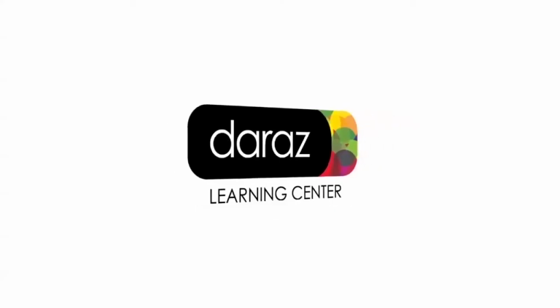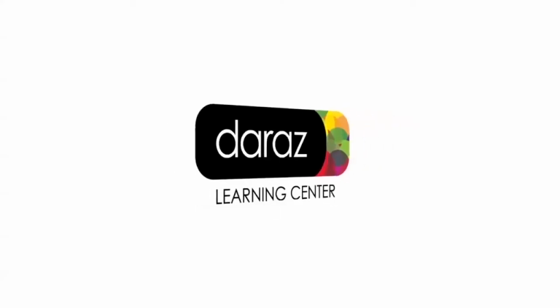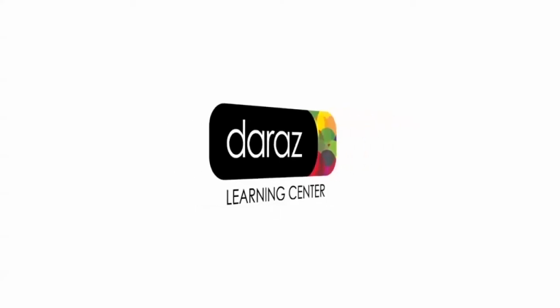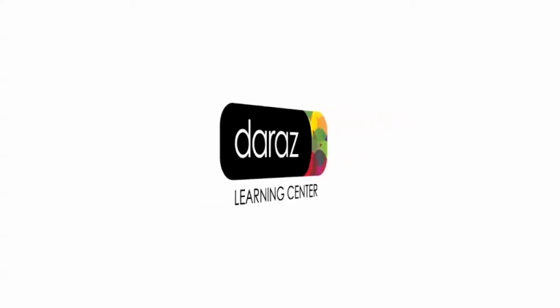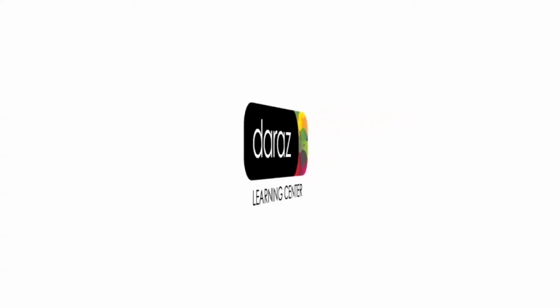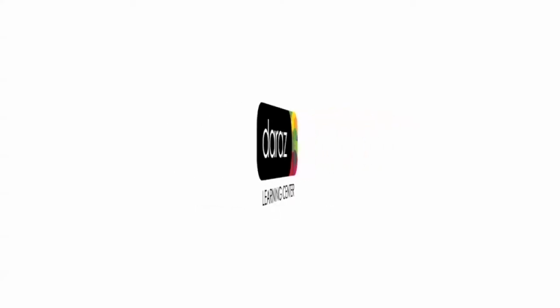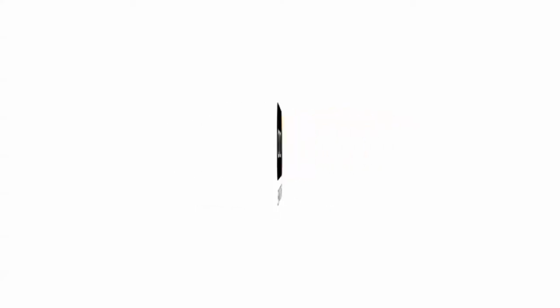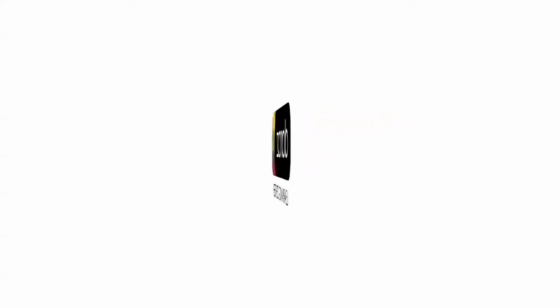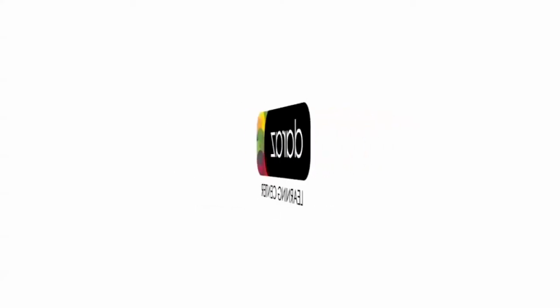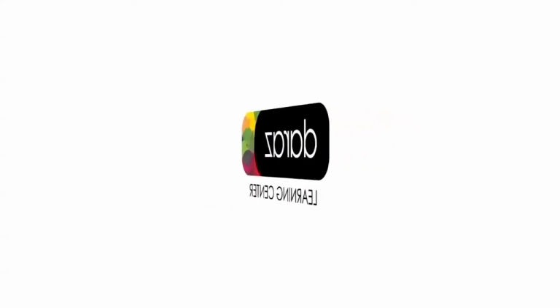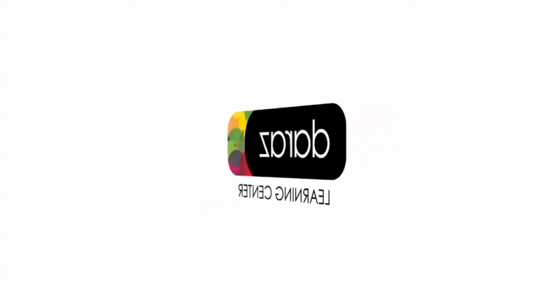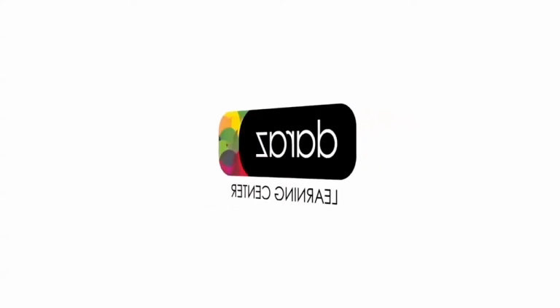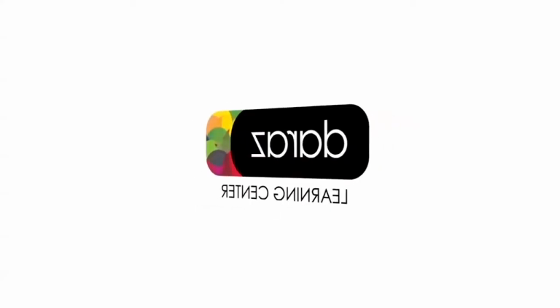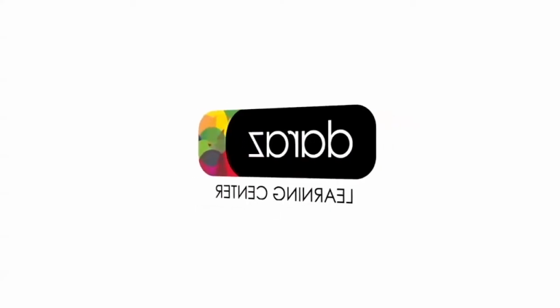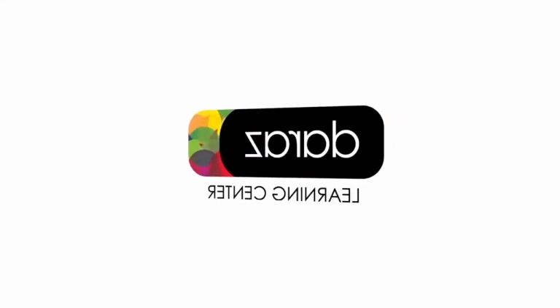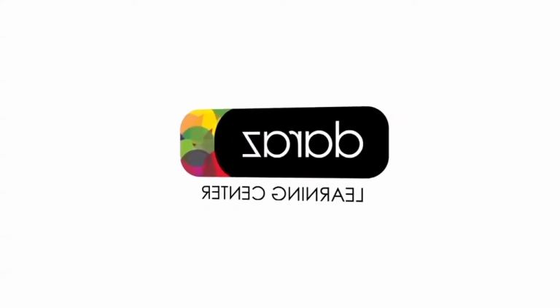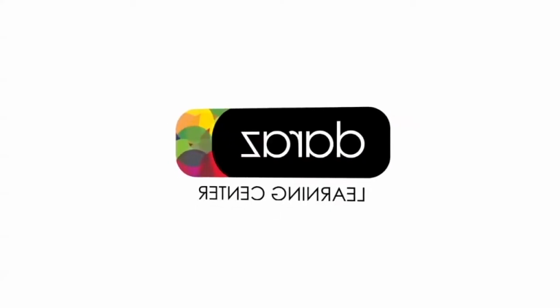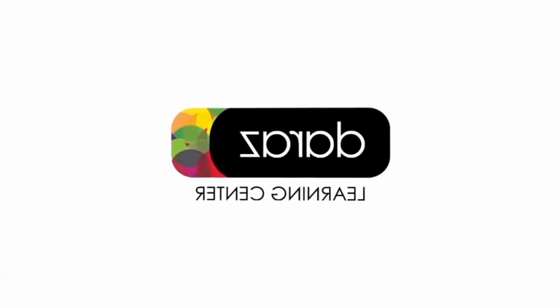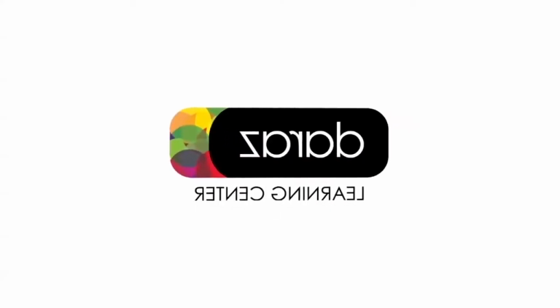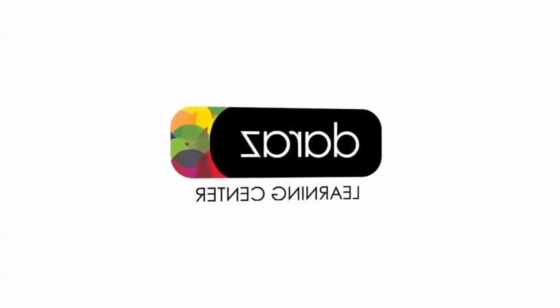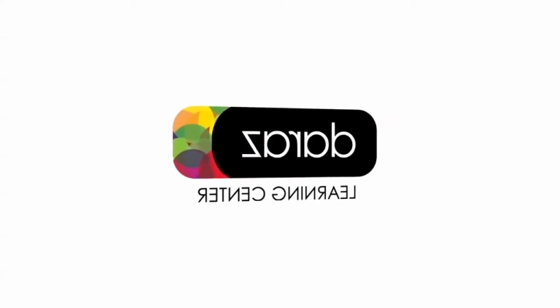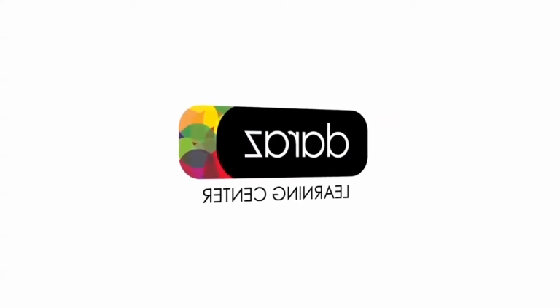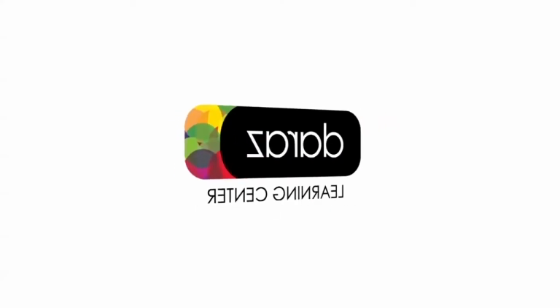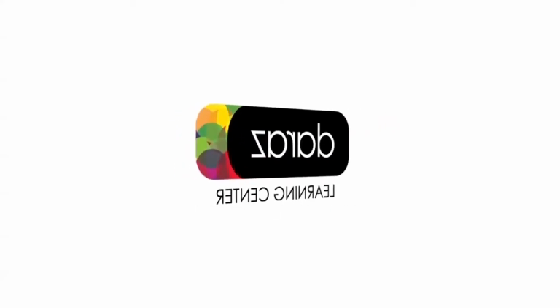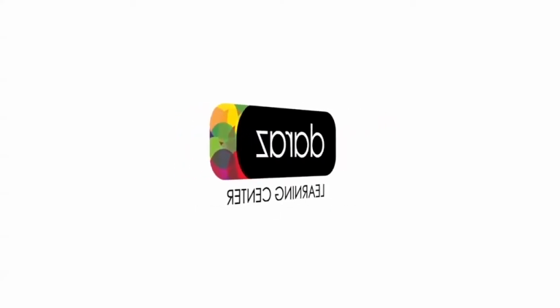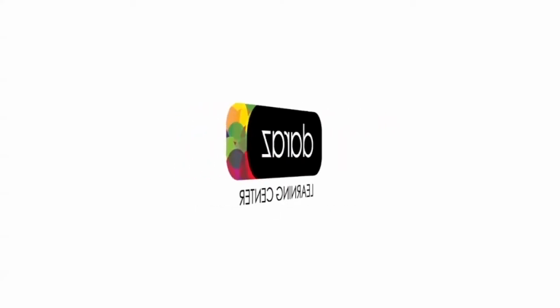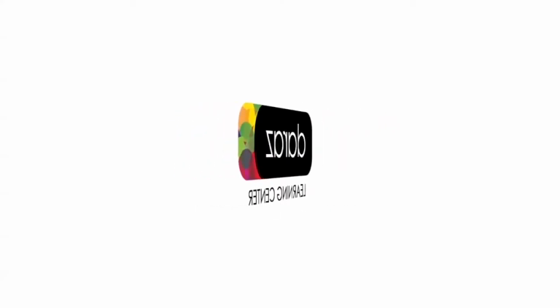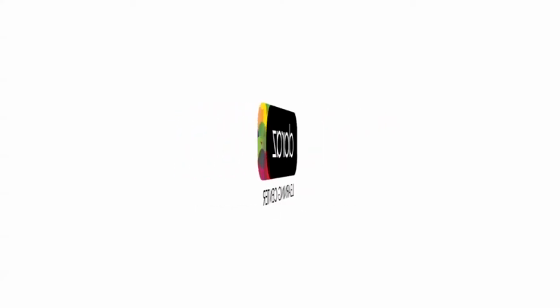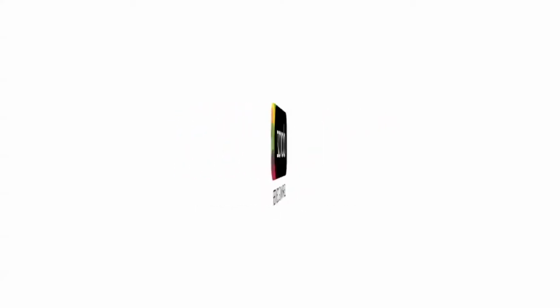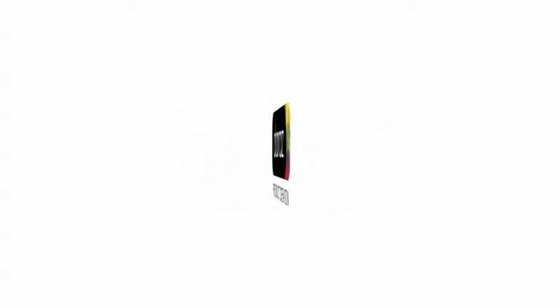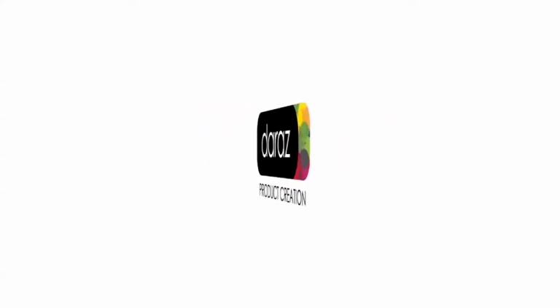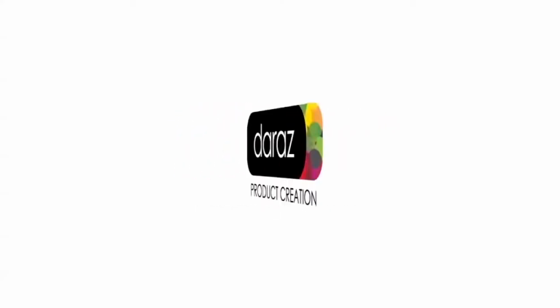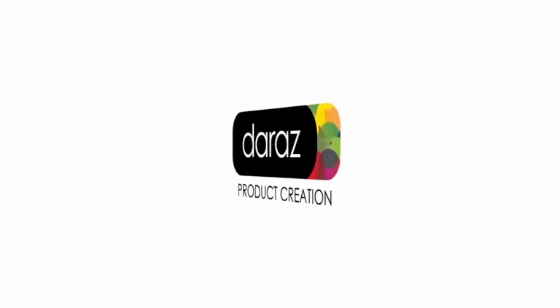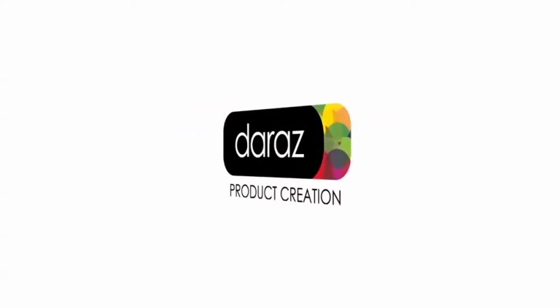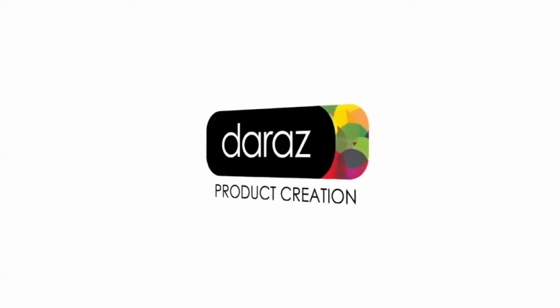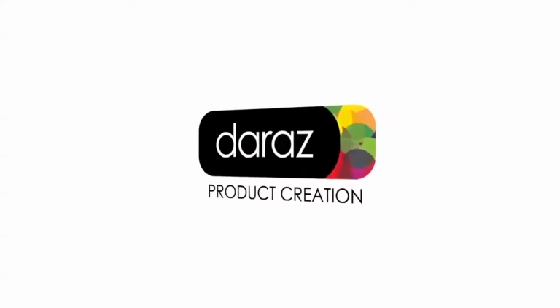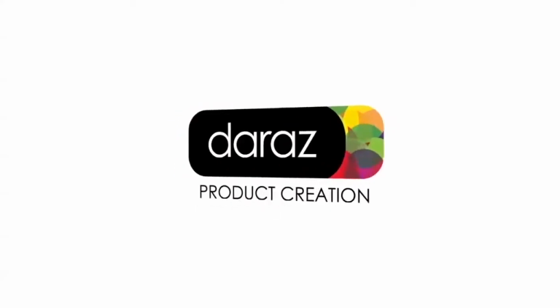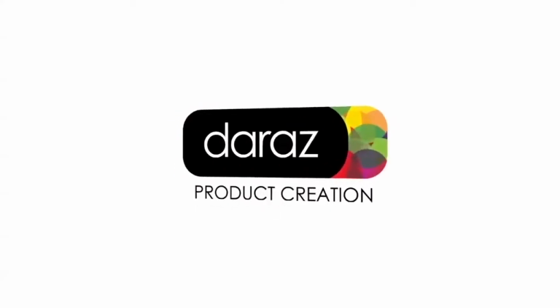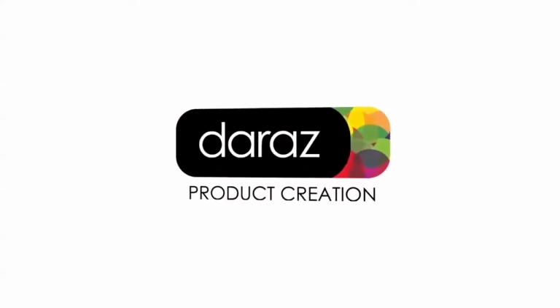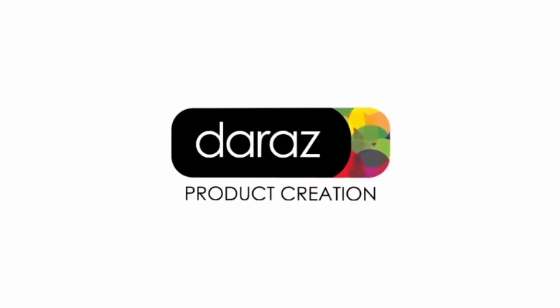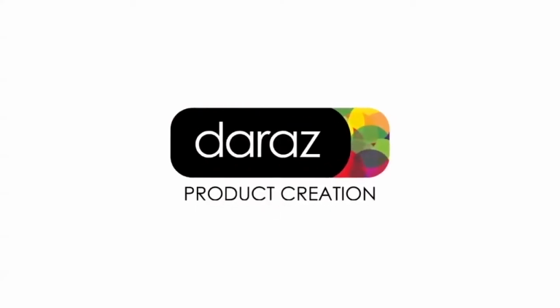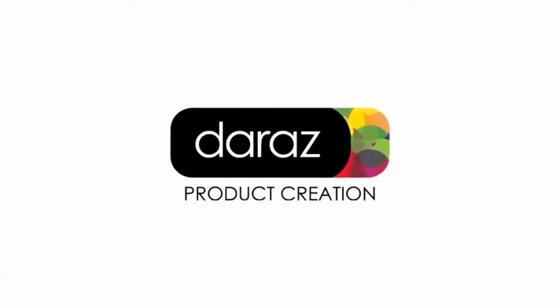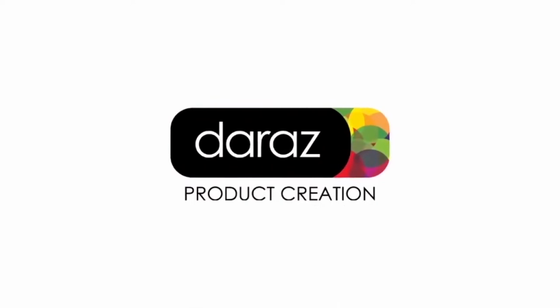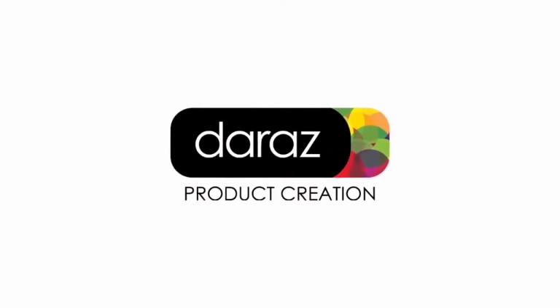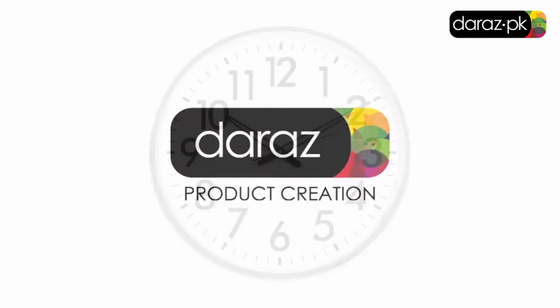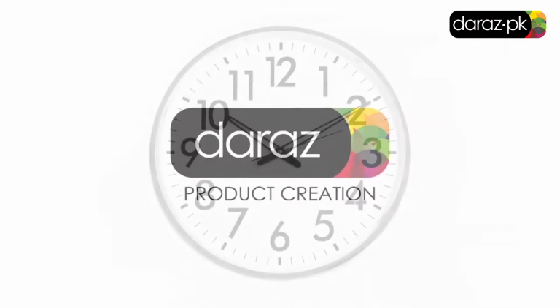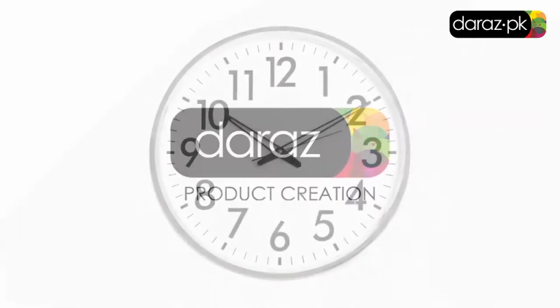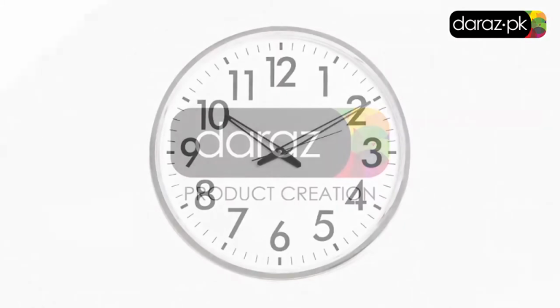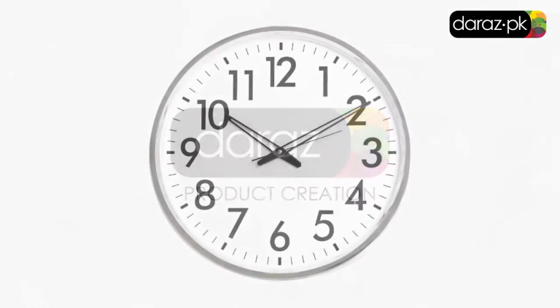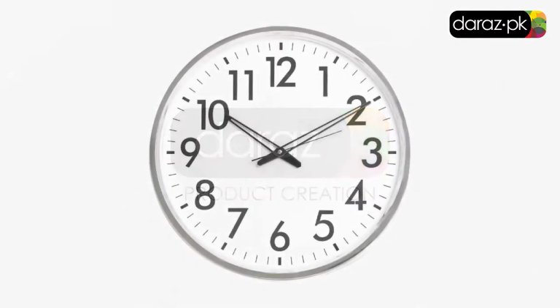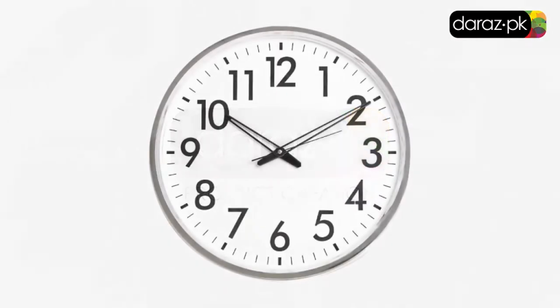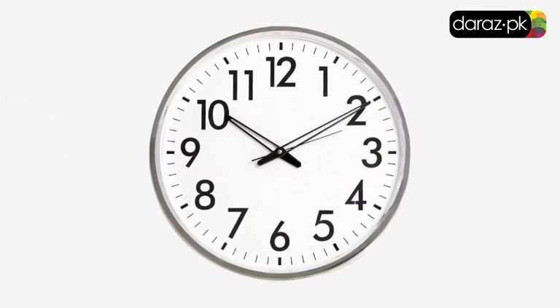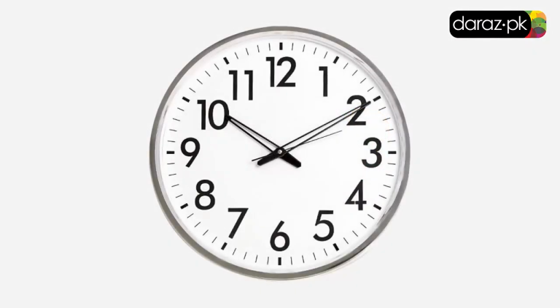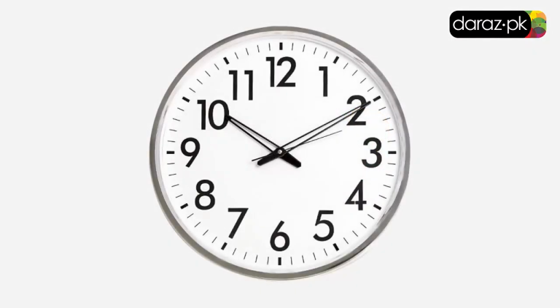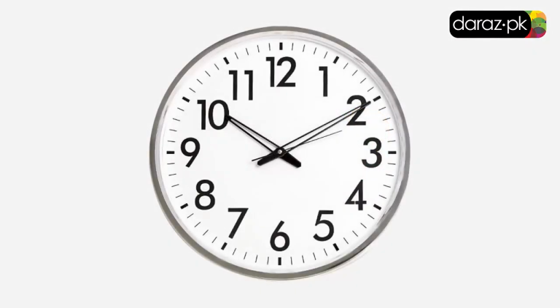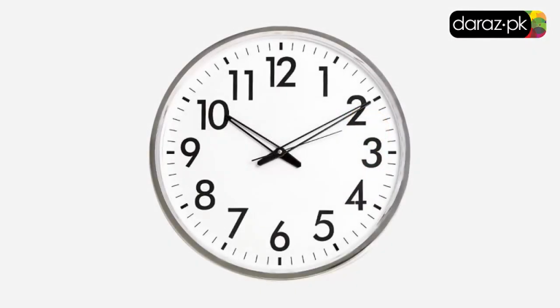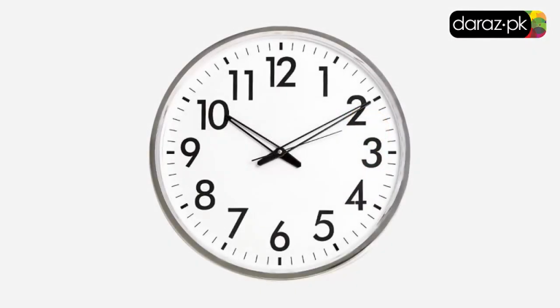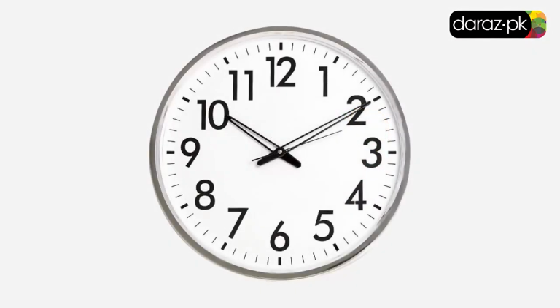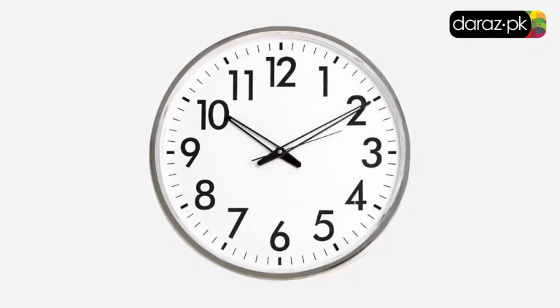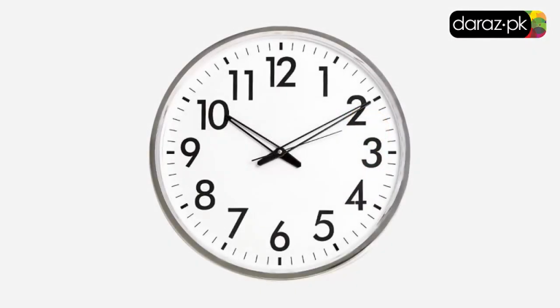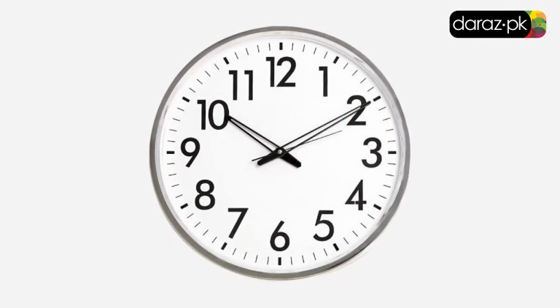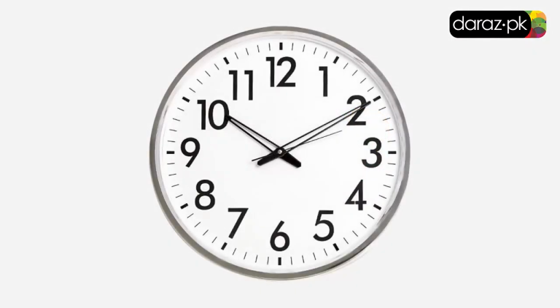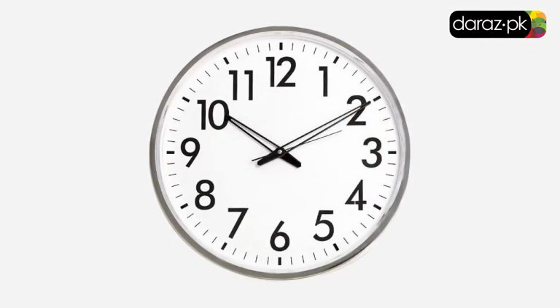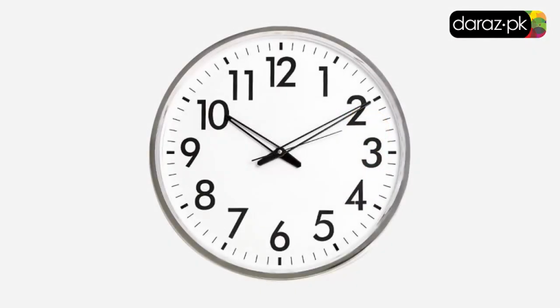Hello, today you will learn about how to properly pack non-bulky, fragile items with the example of a clock.